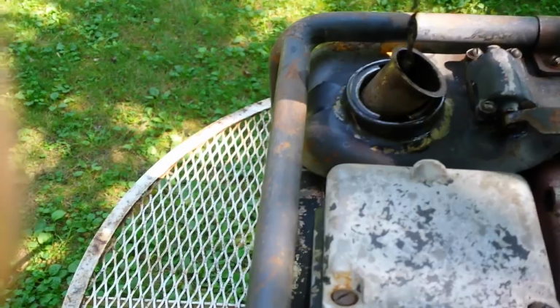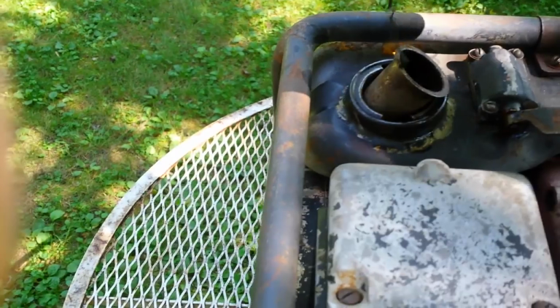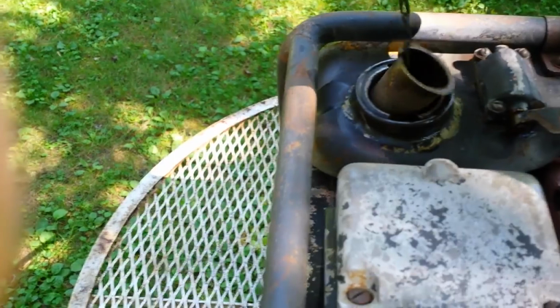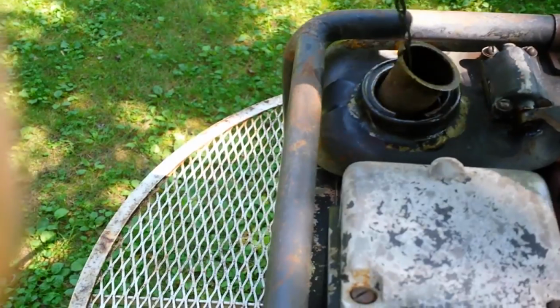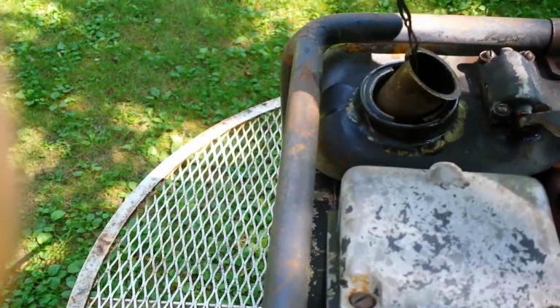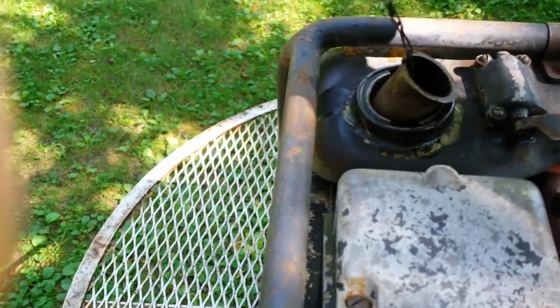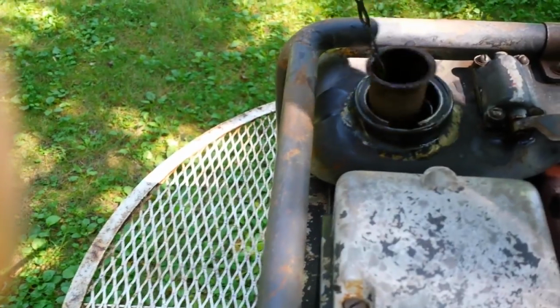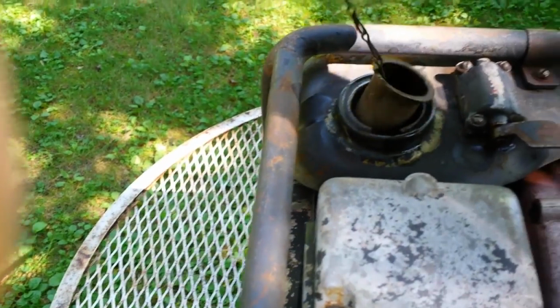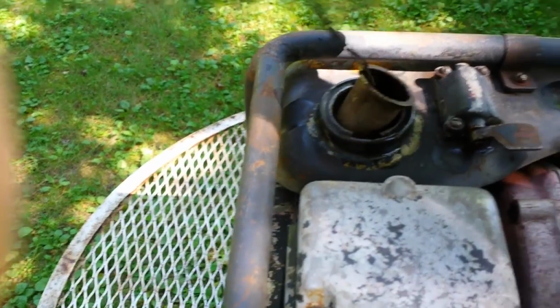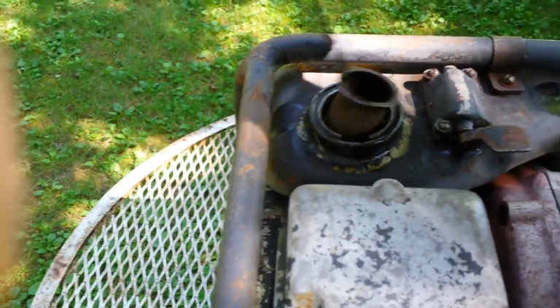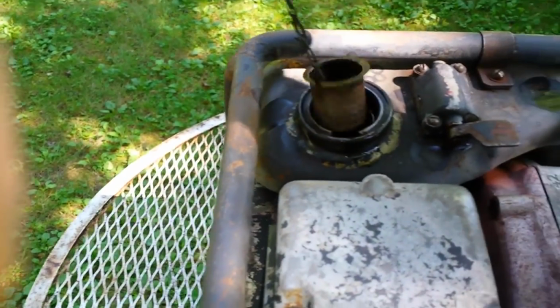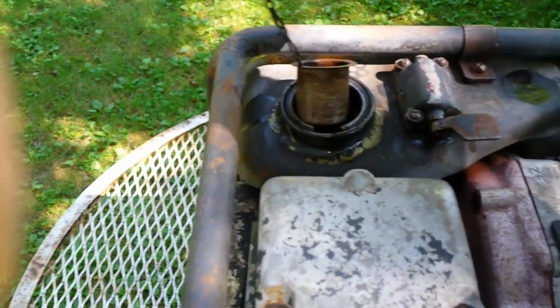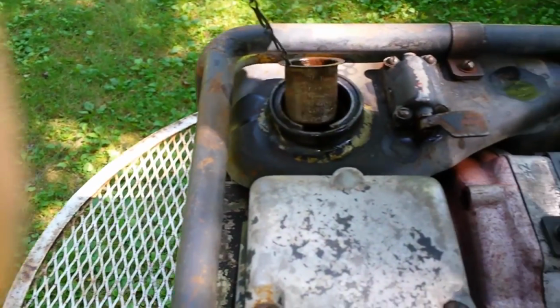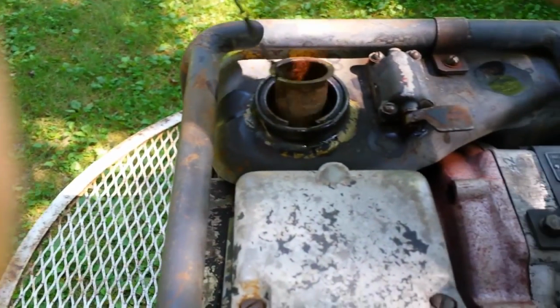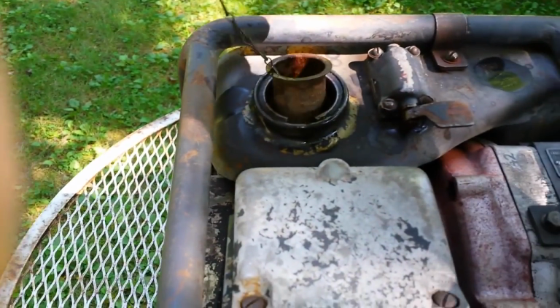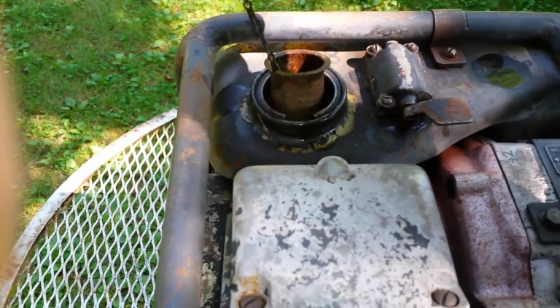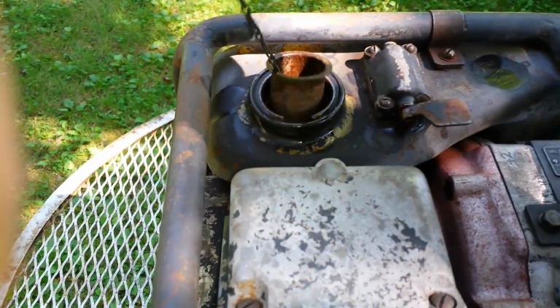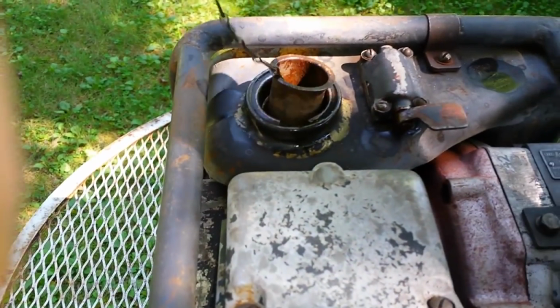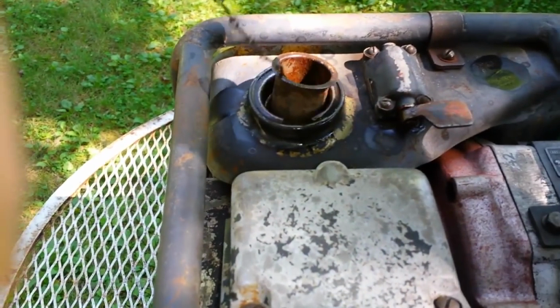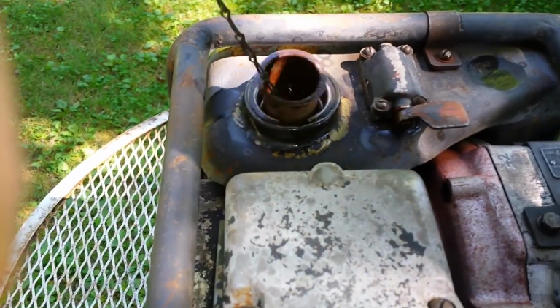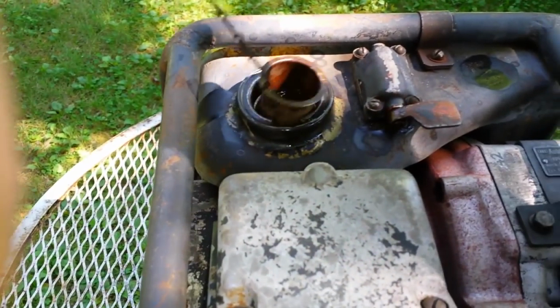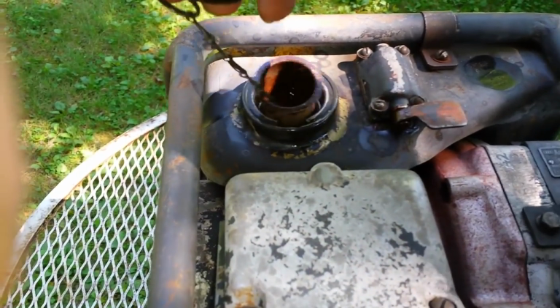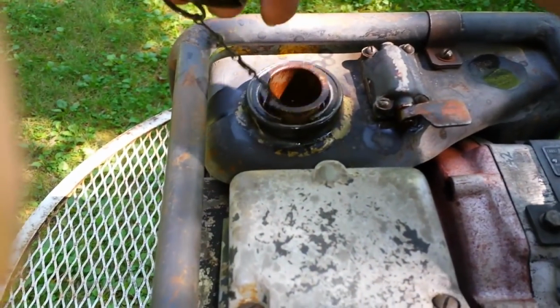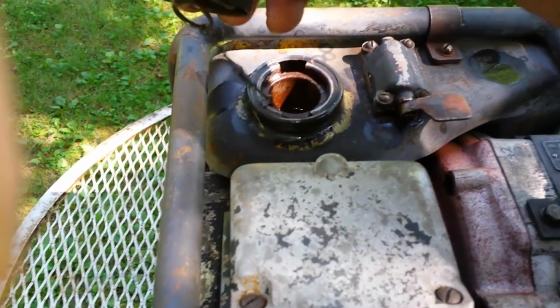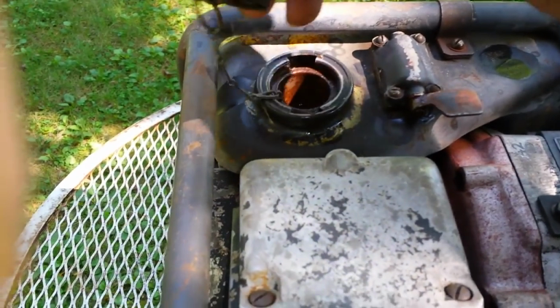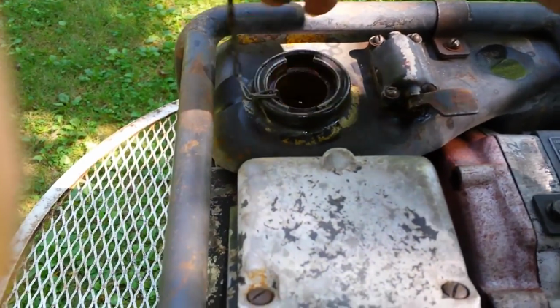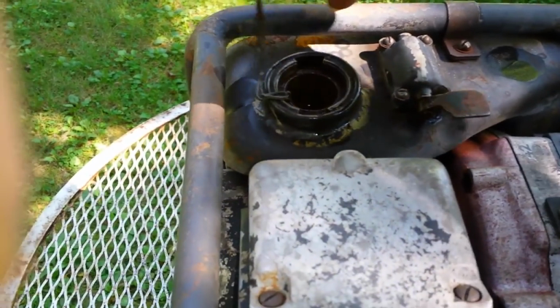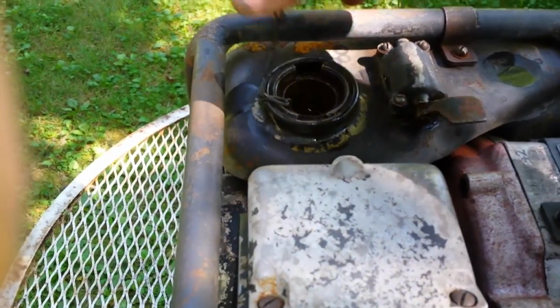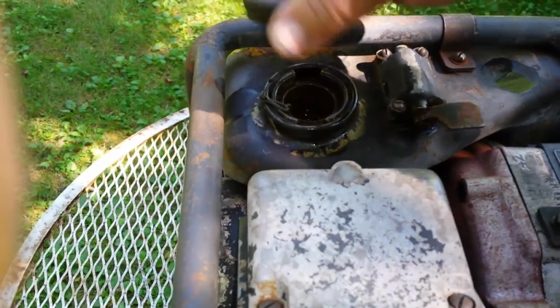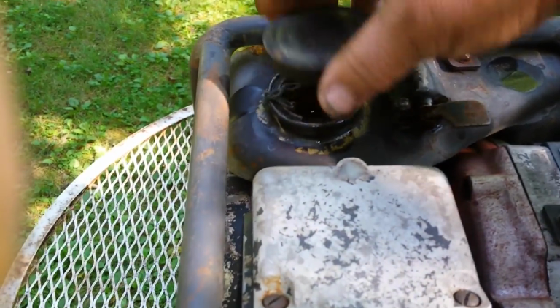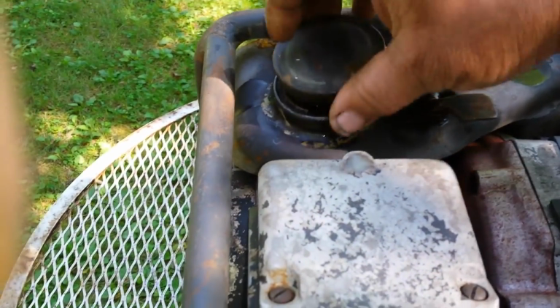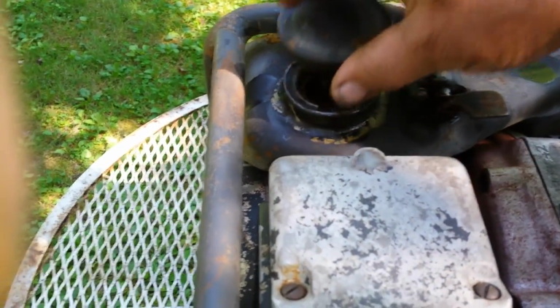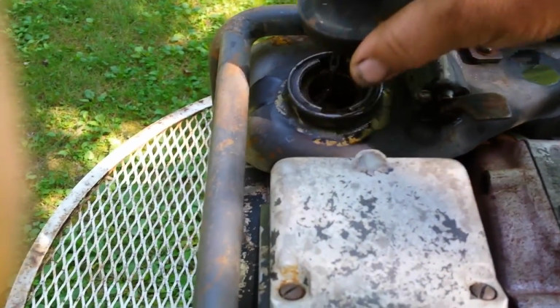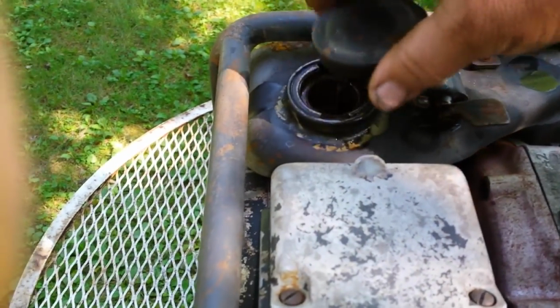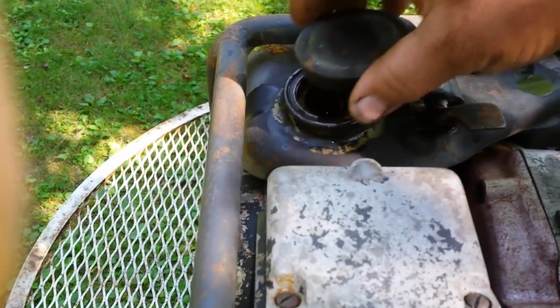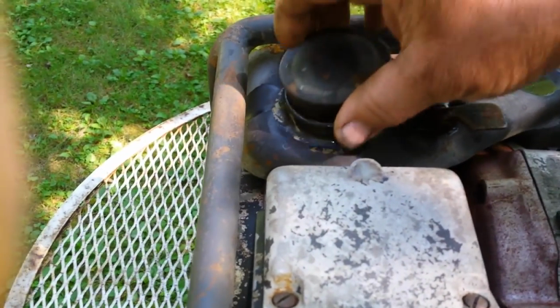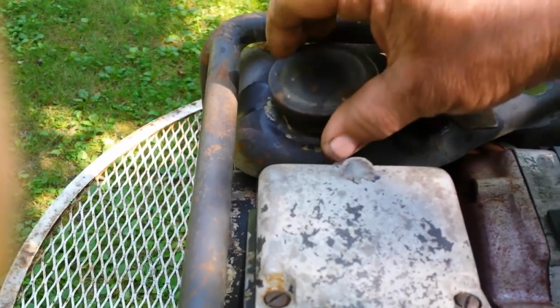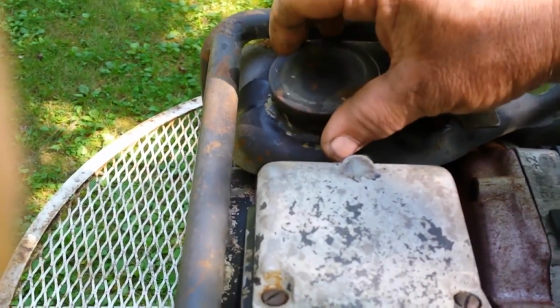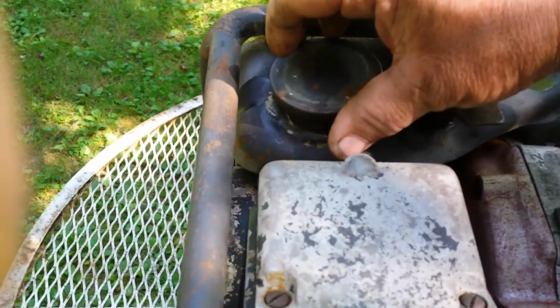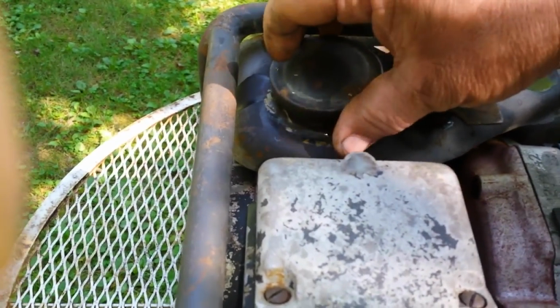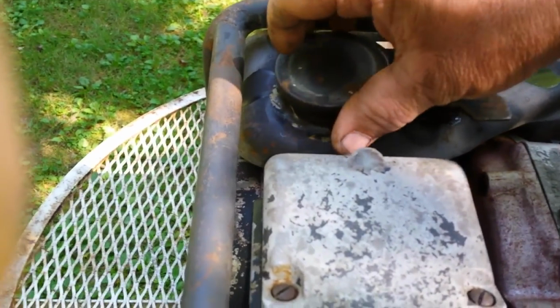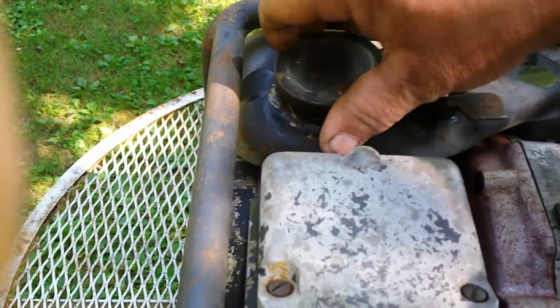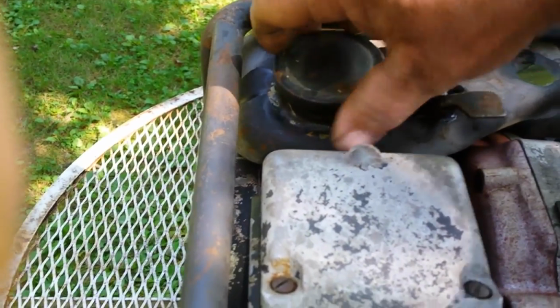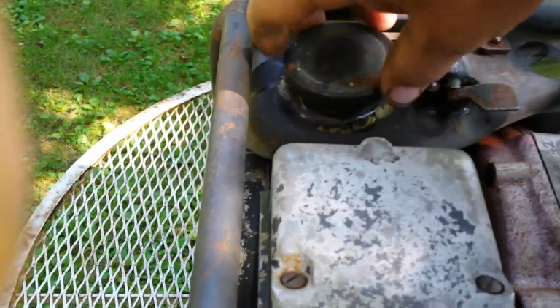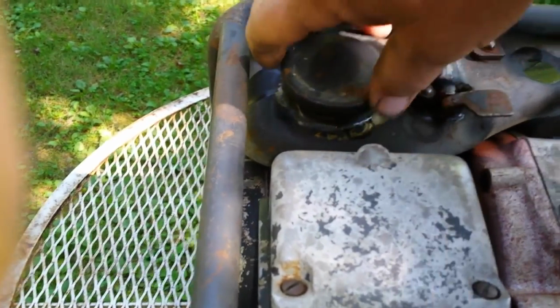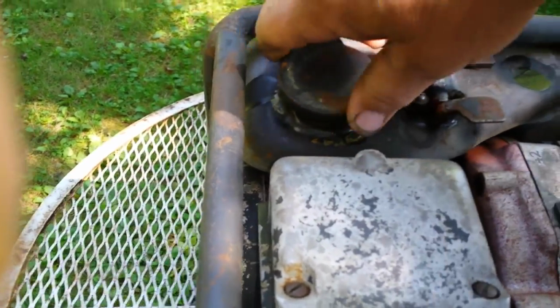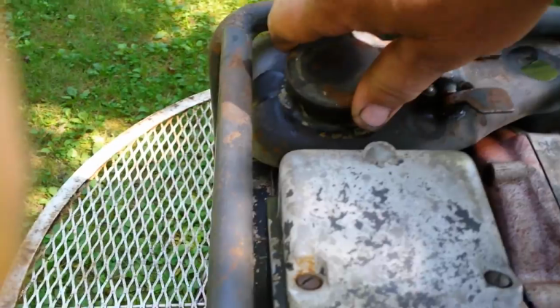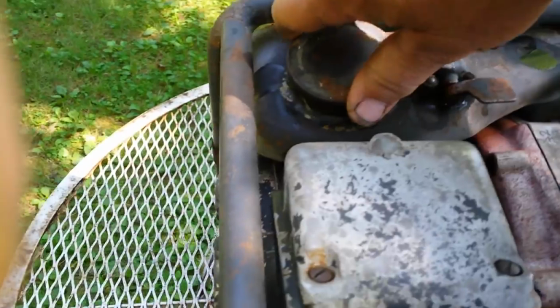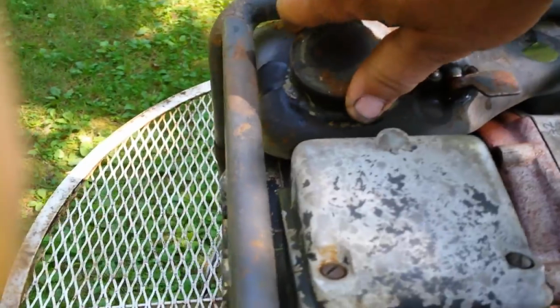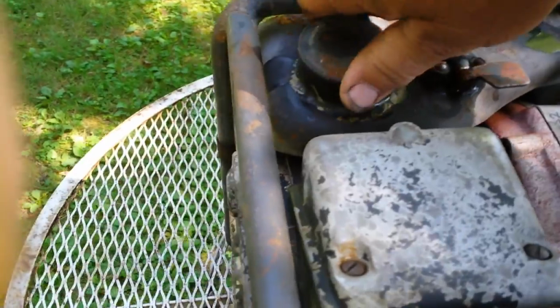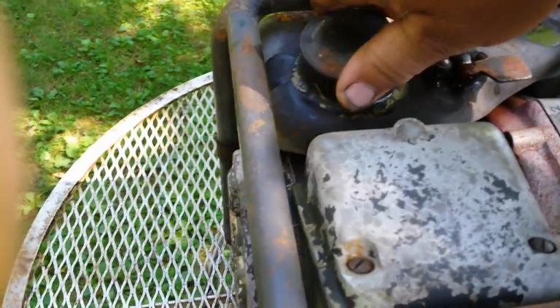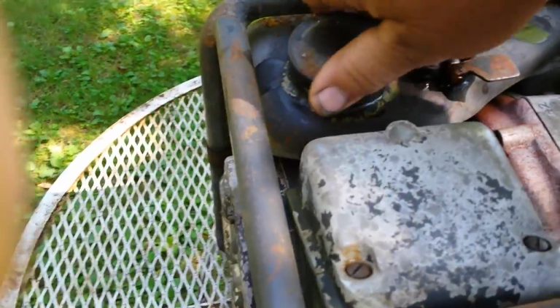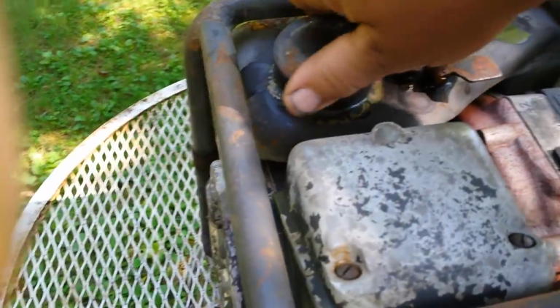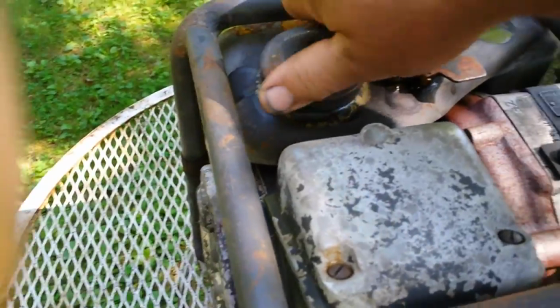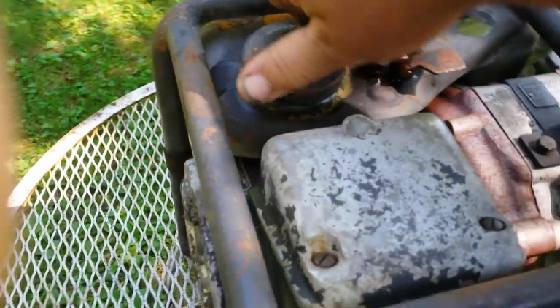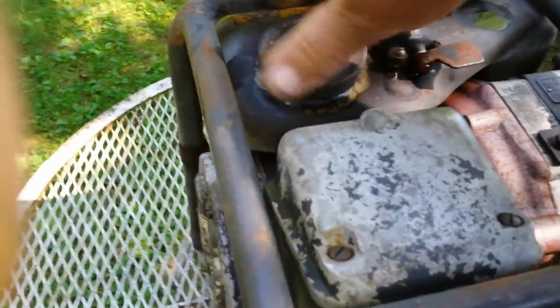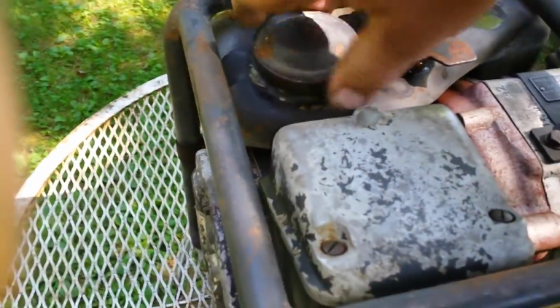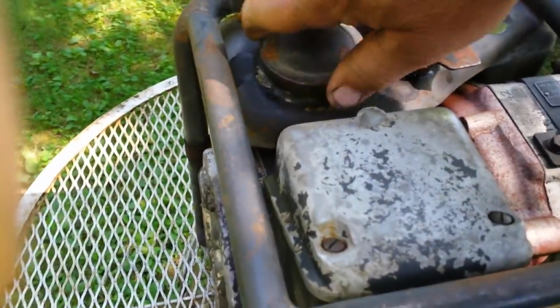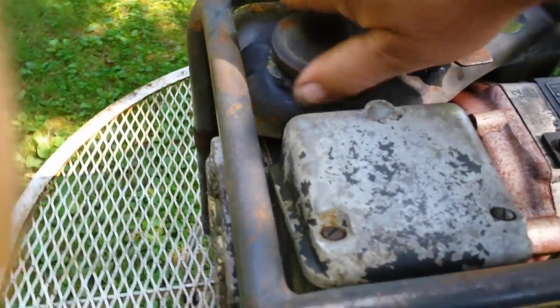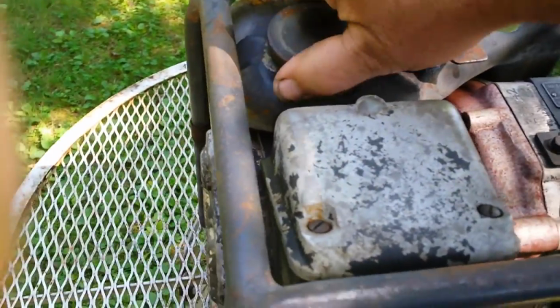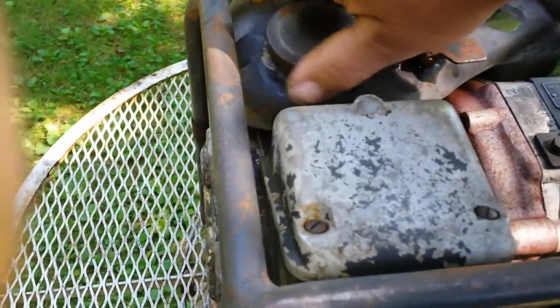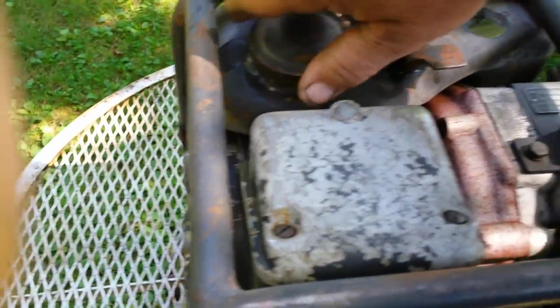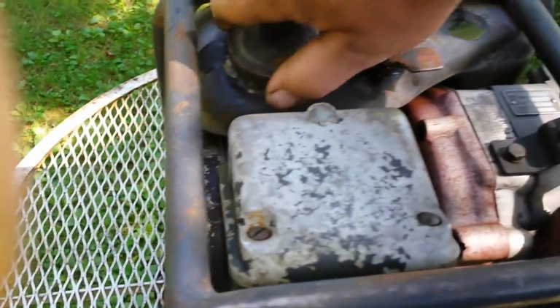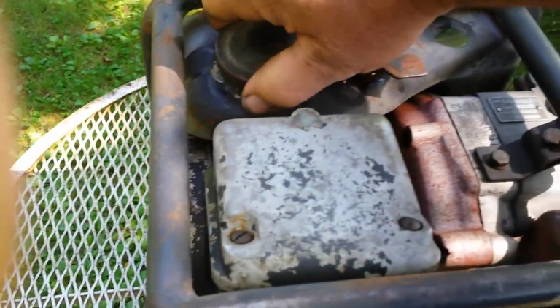But I tell you what, this thing is made to run in extreme conditions. The tank needs a good cleaning.